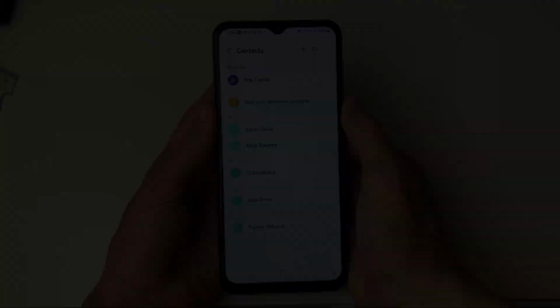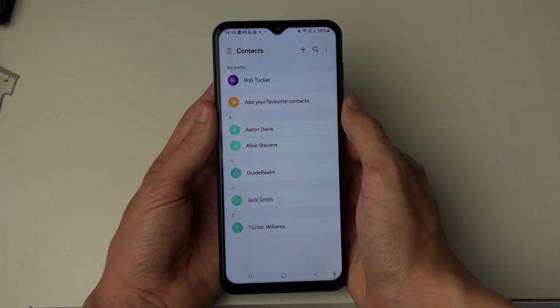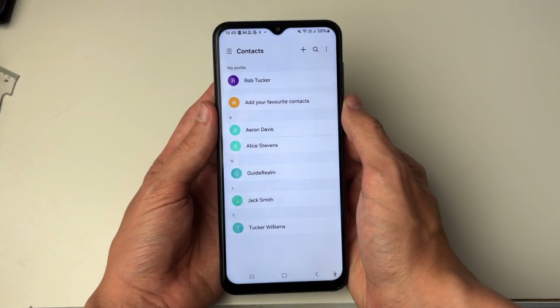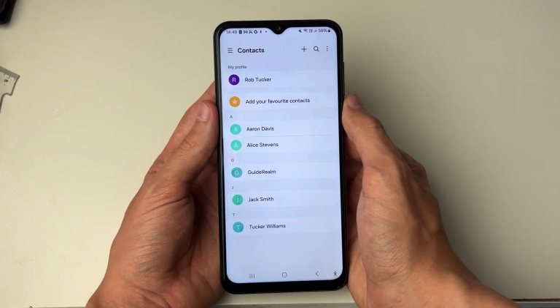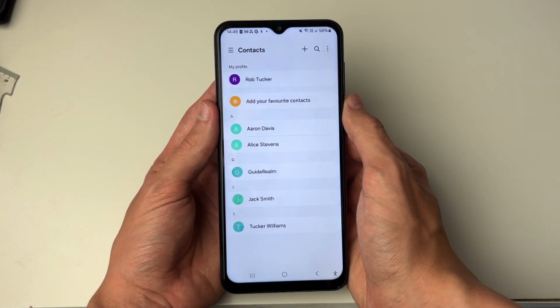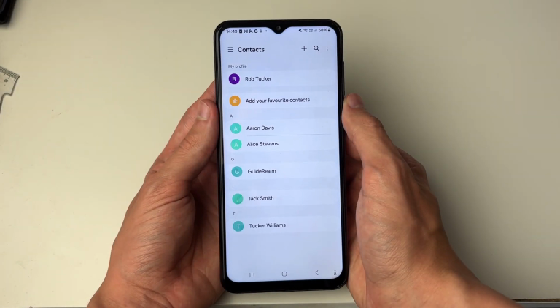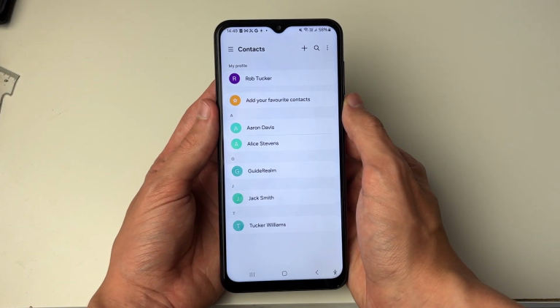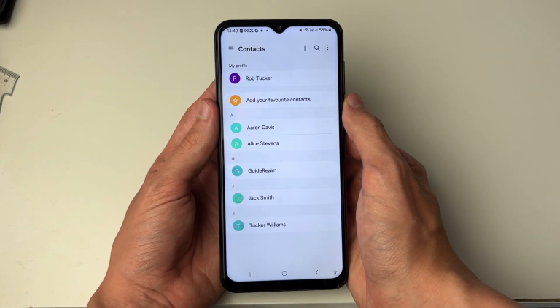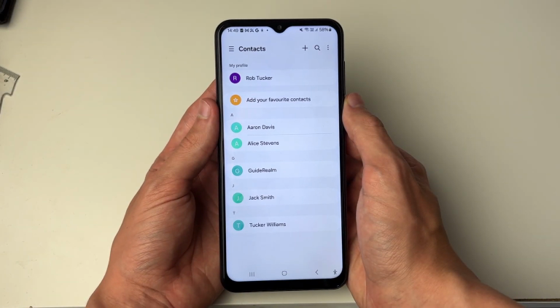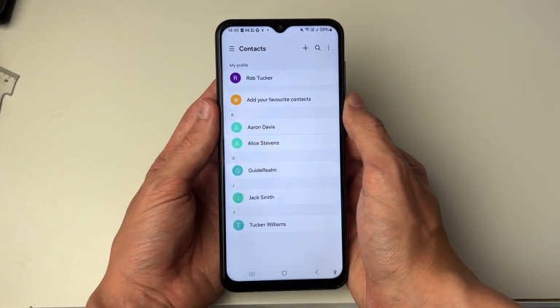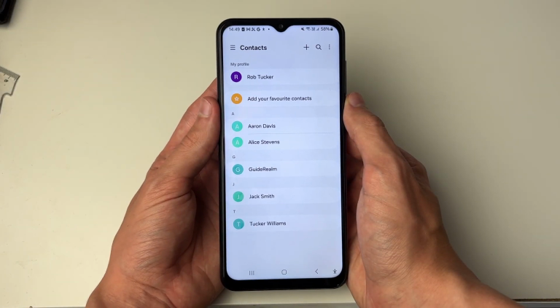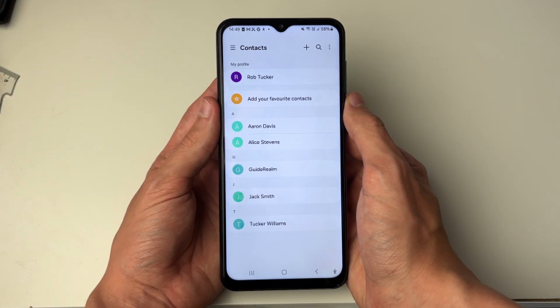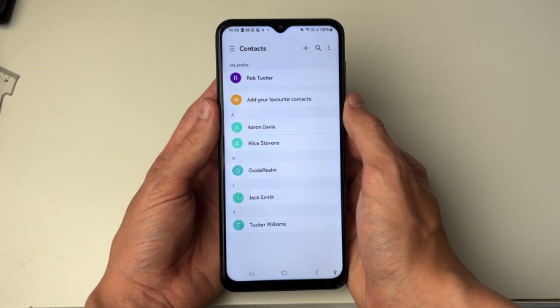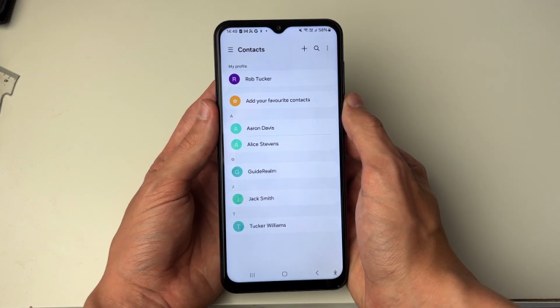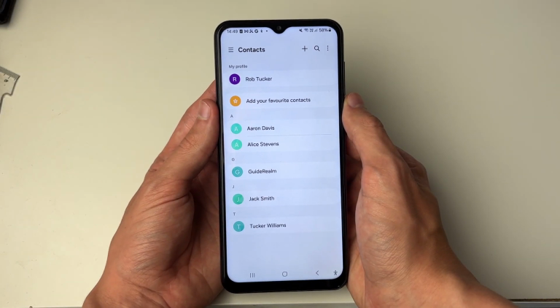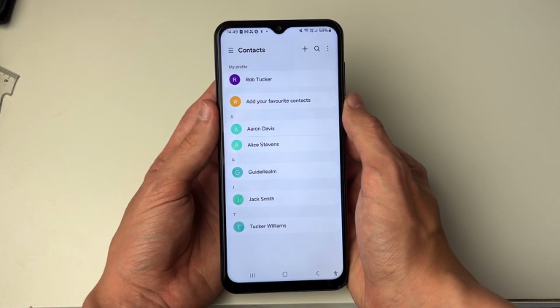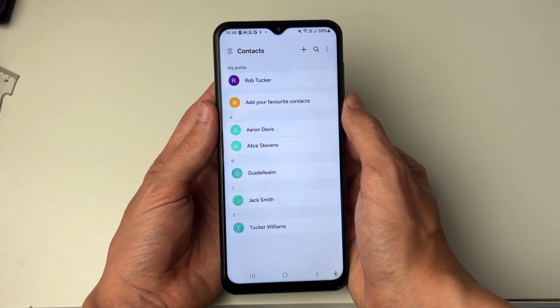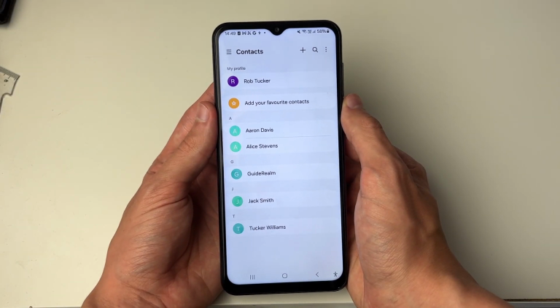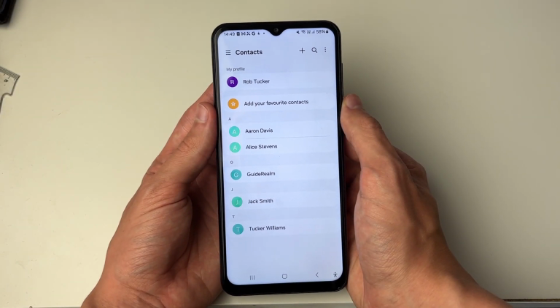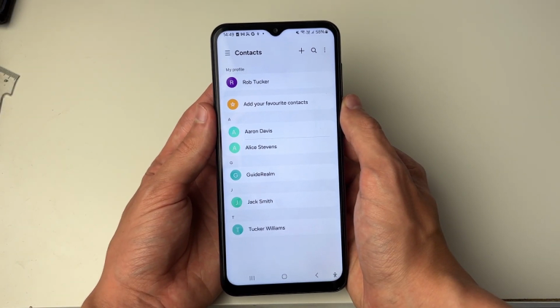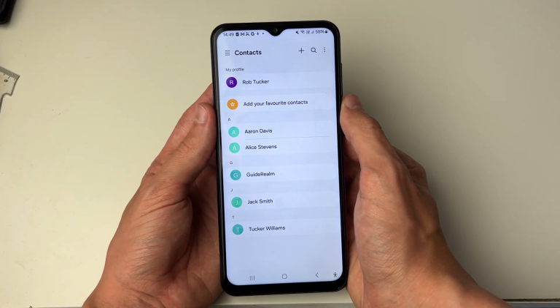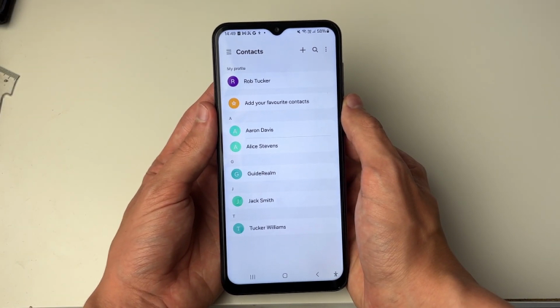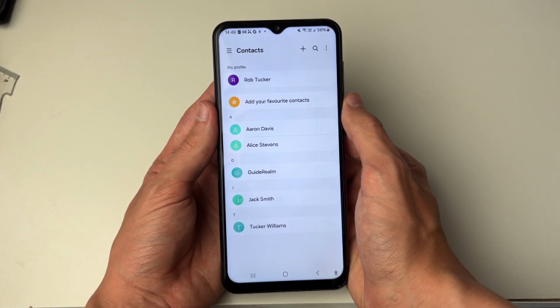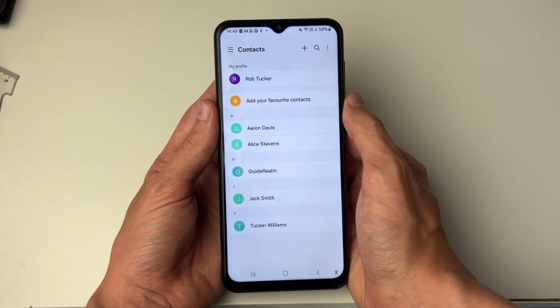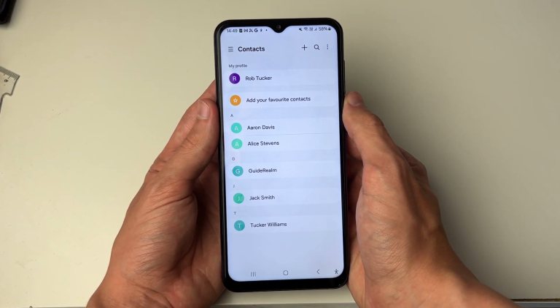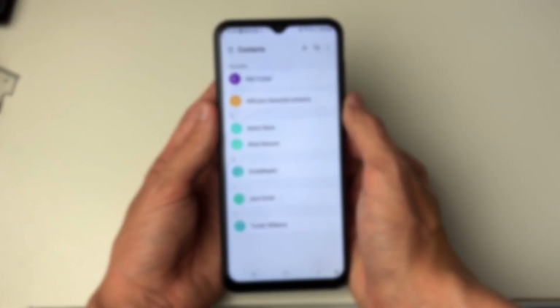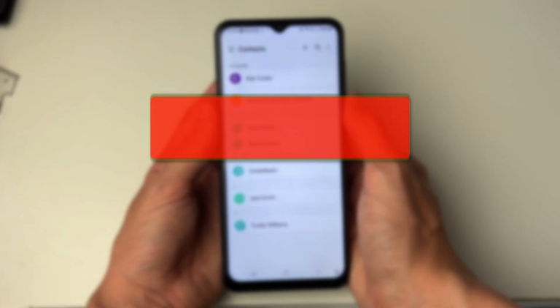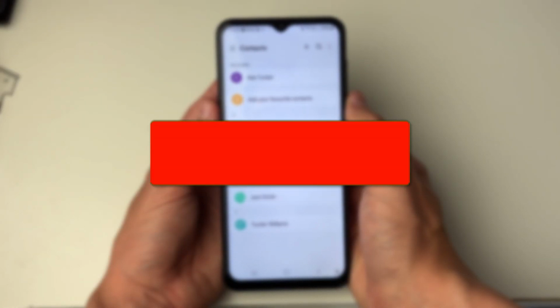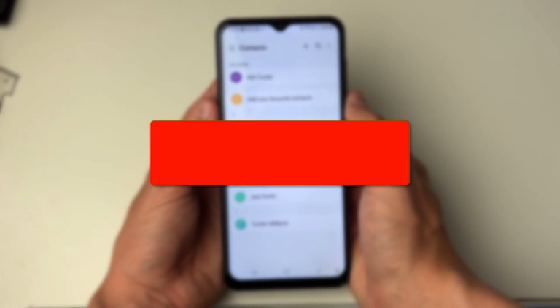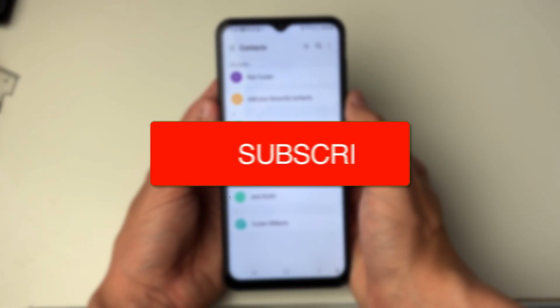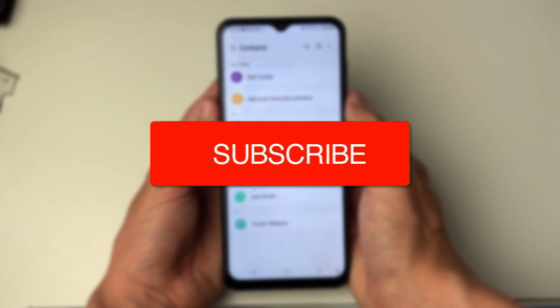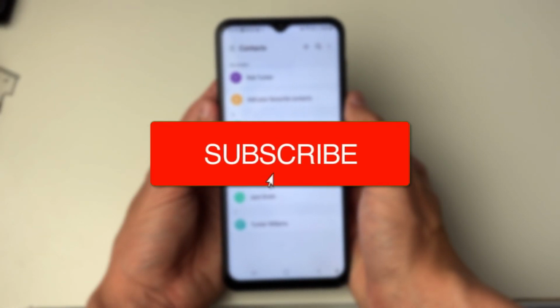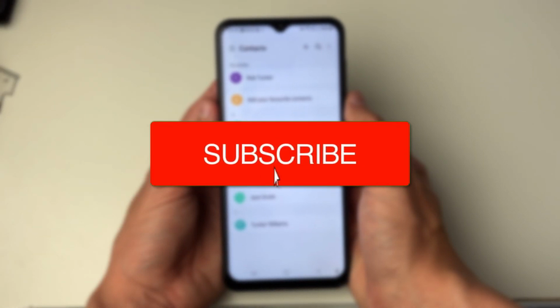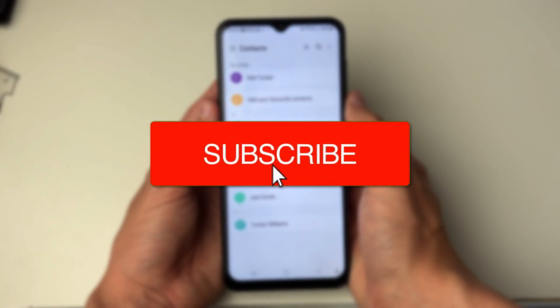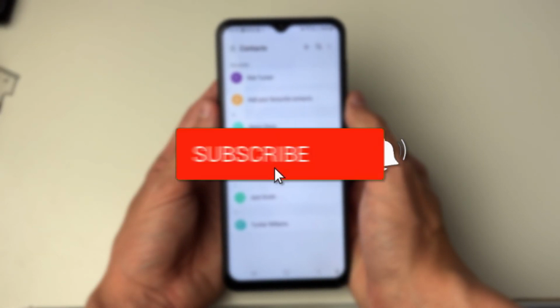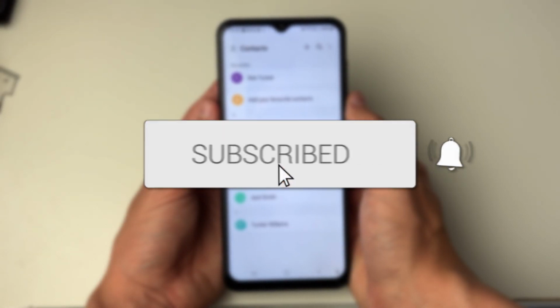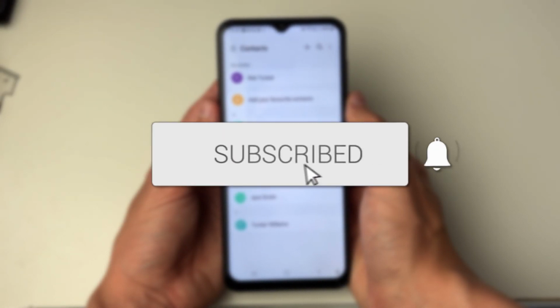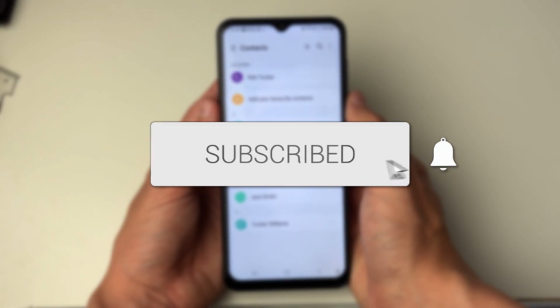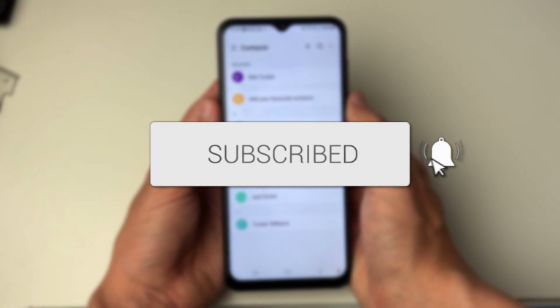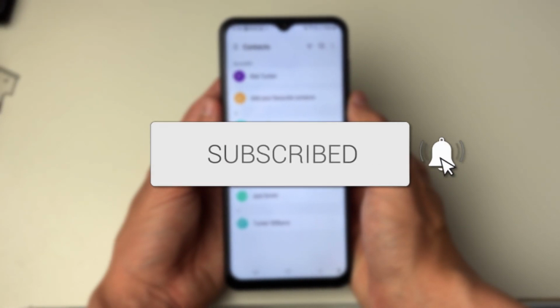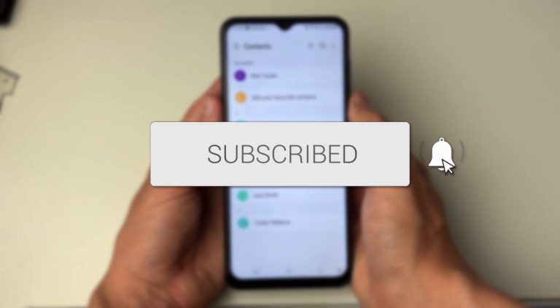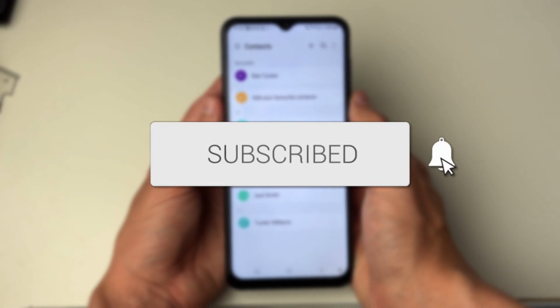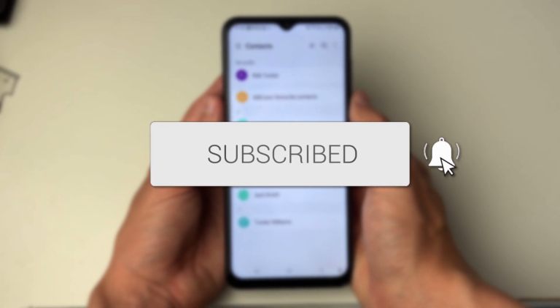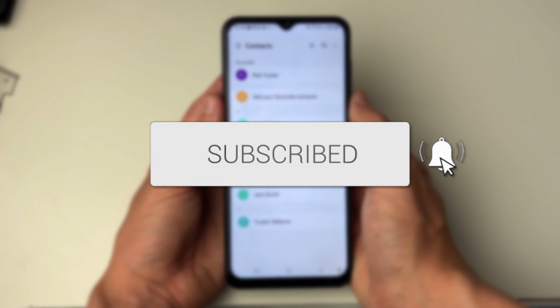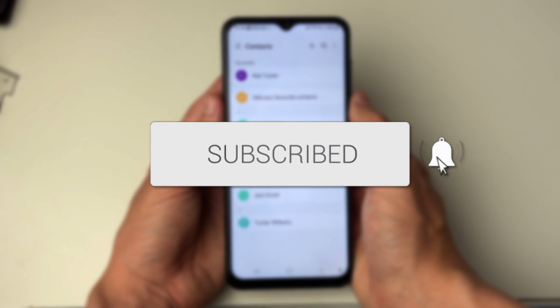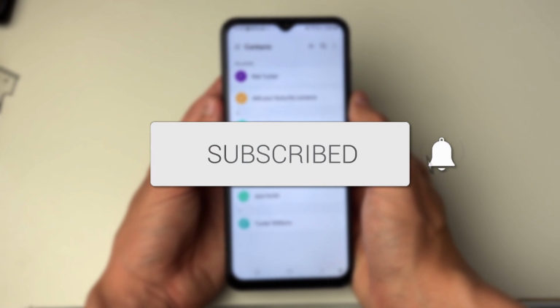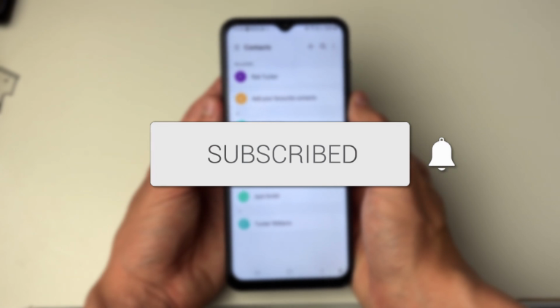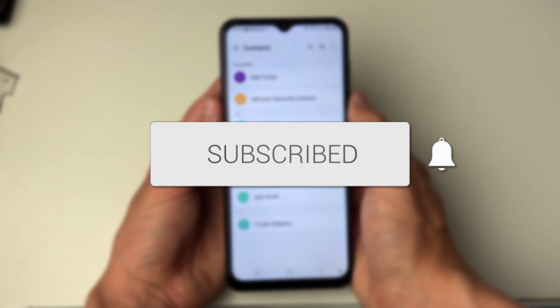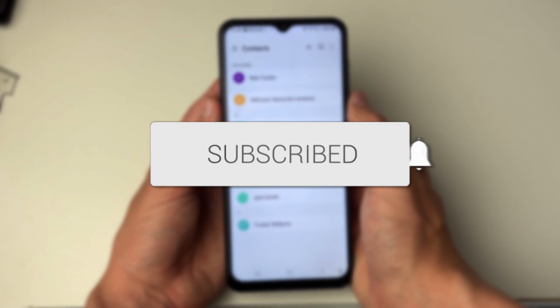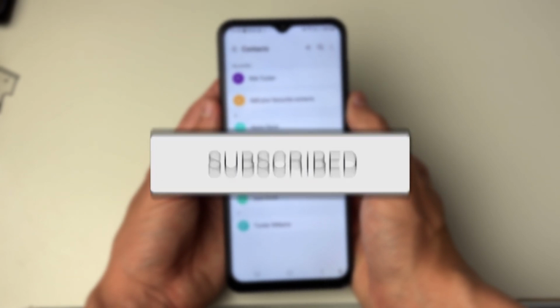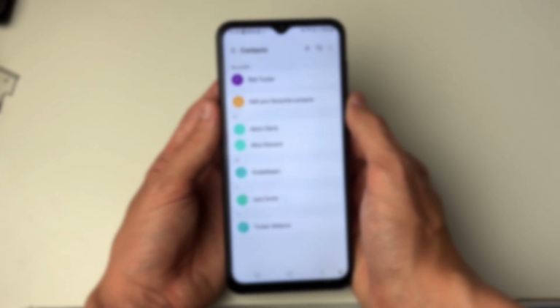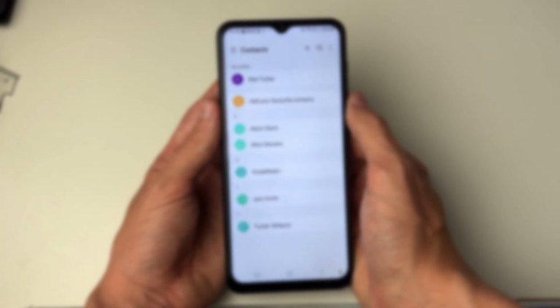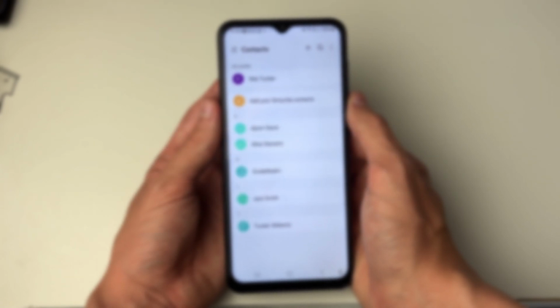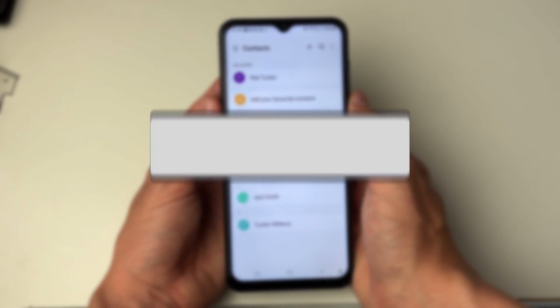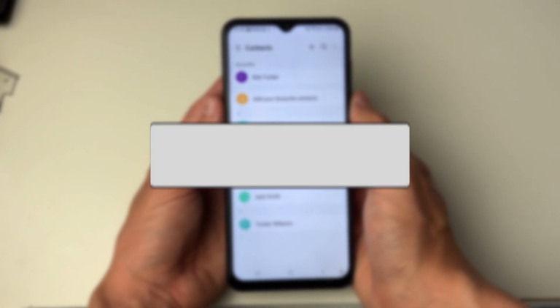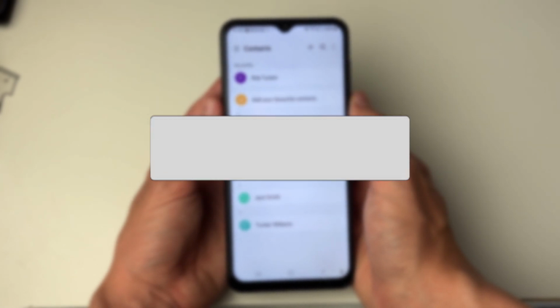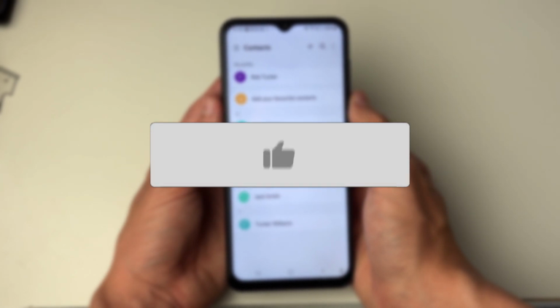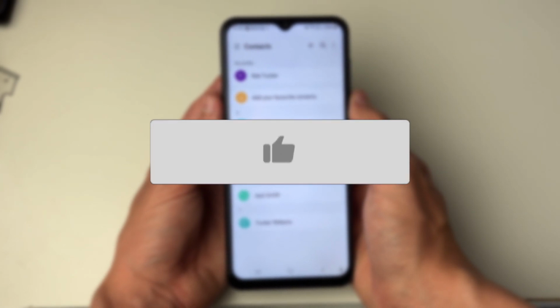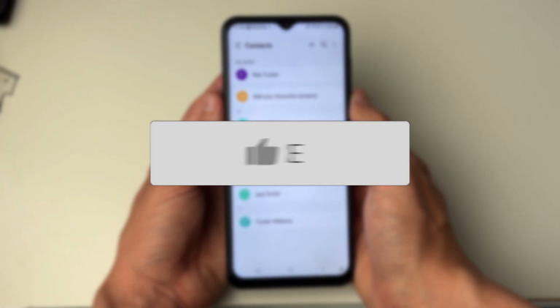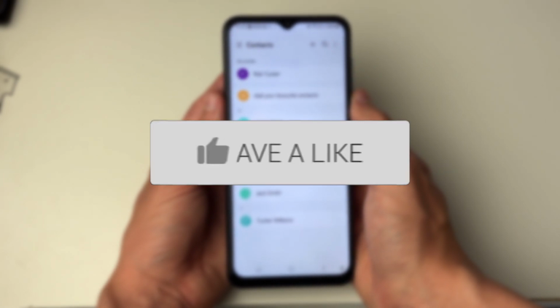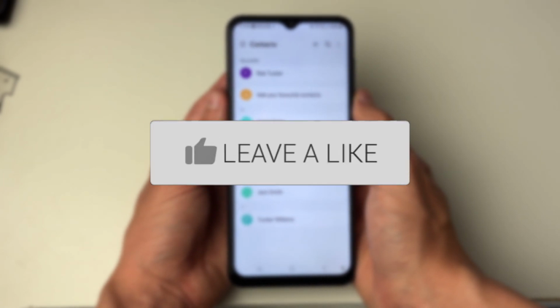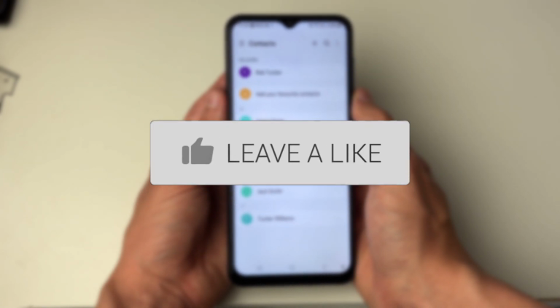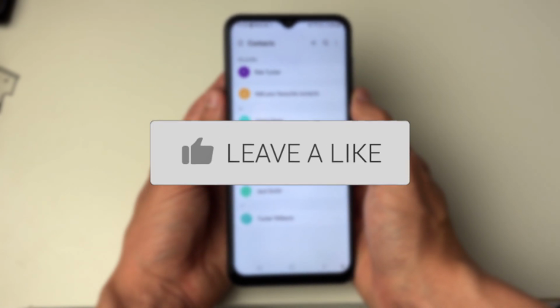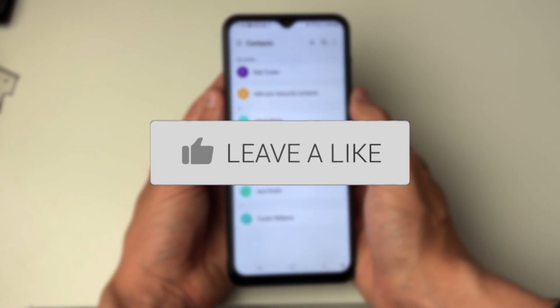We'll guide you through how to back up your phone contacts to your Google account. If you find this useful then consider subscribing and liking the video.